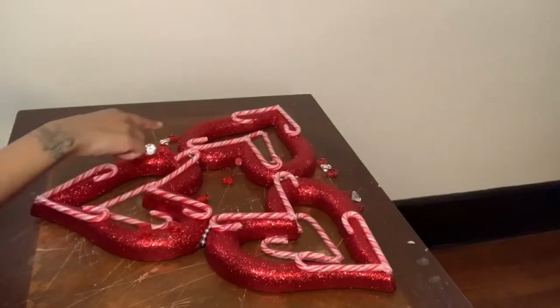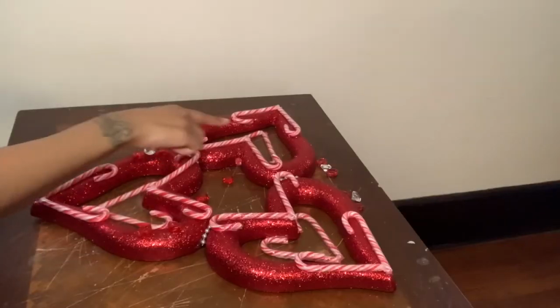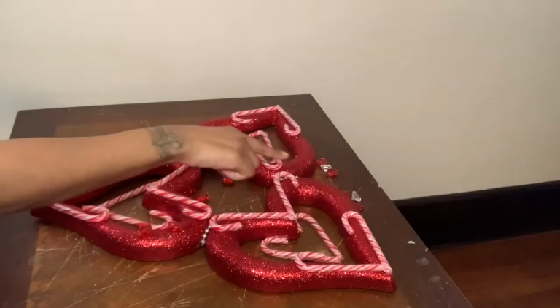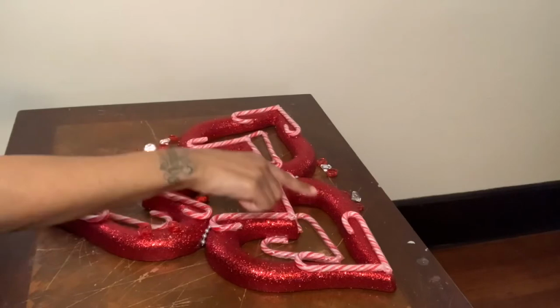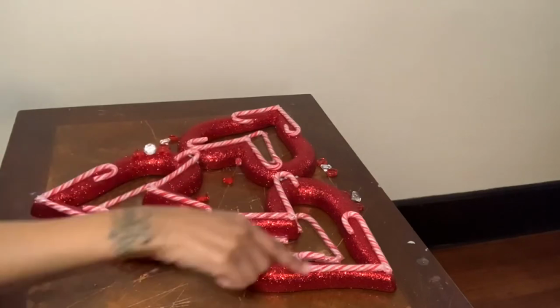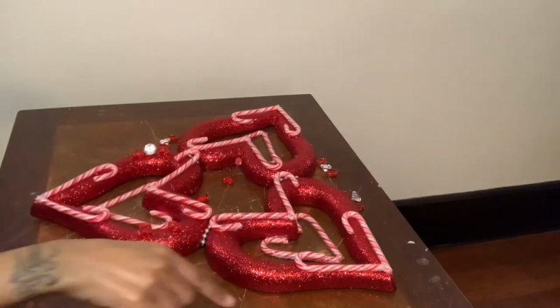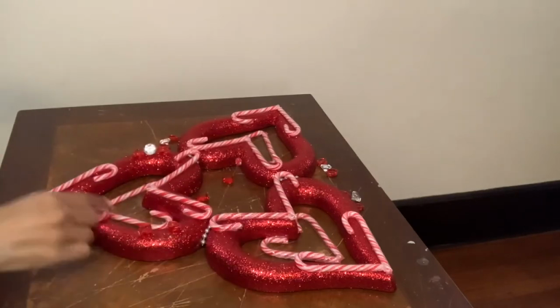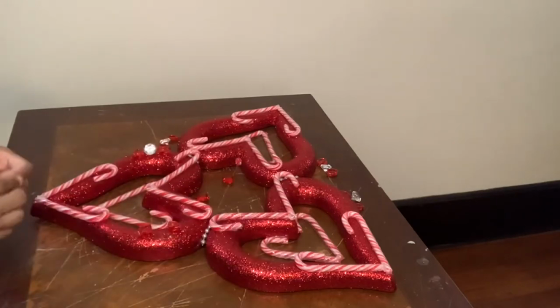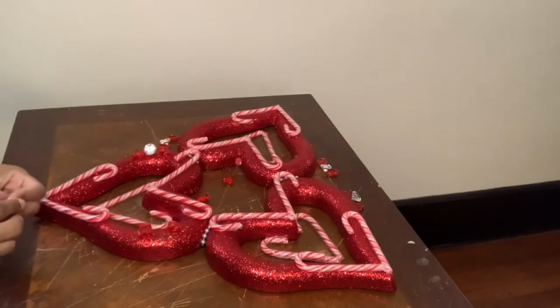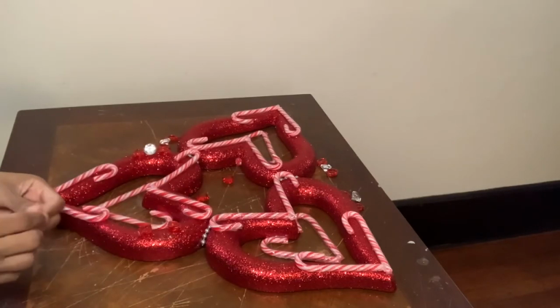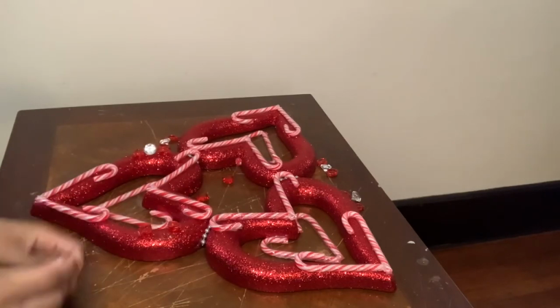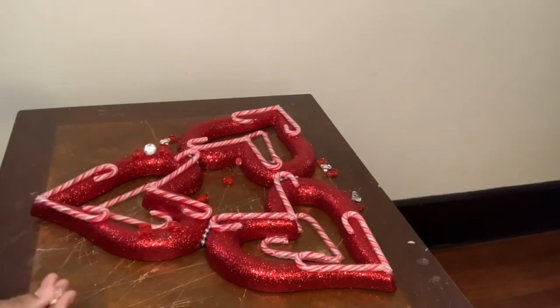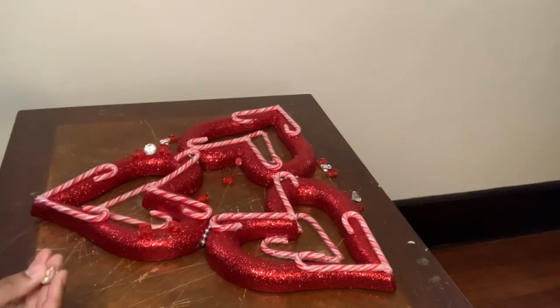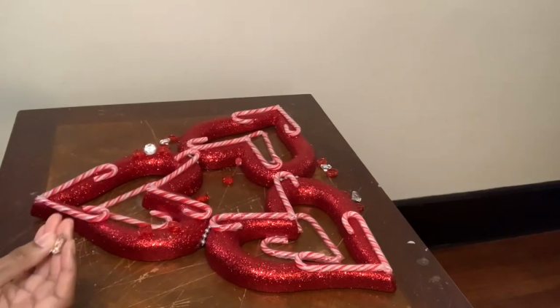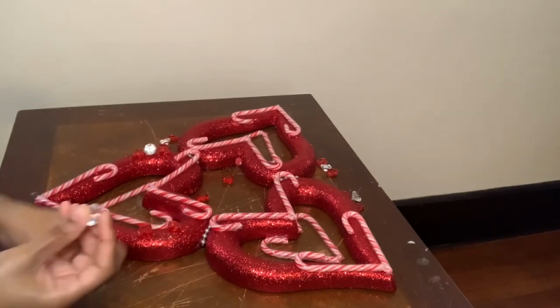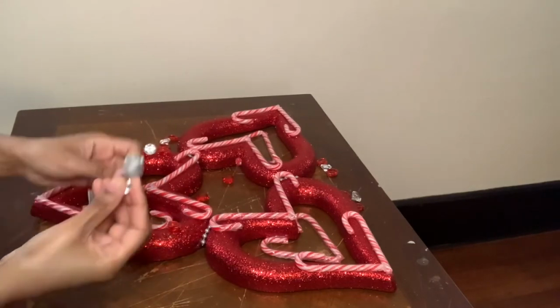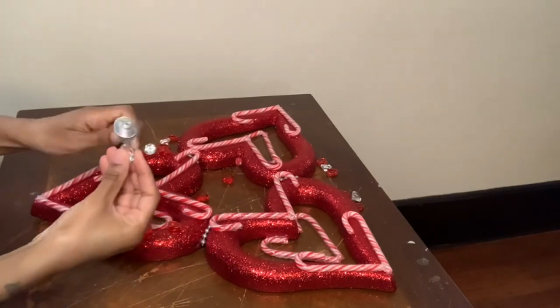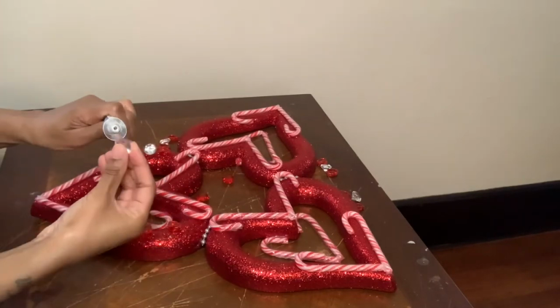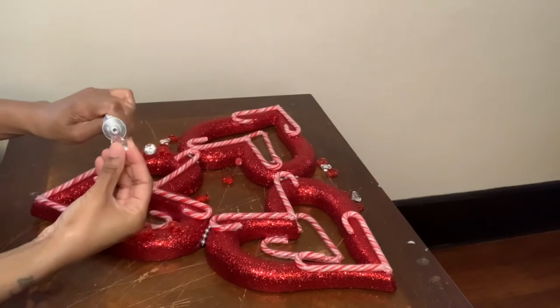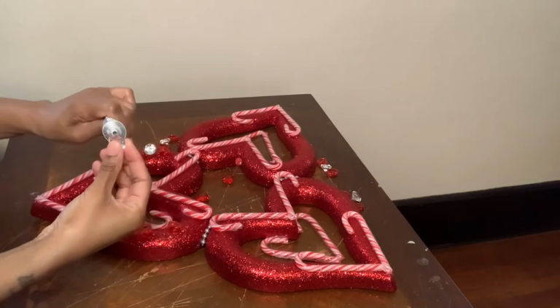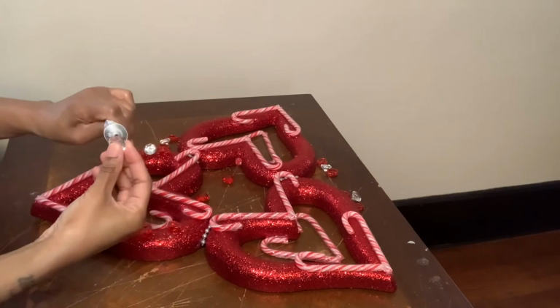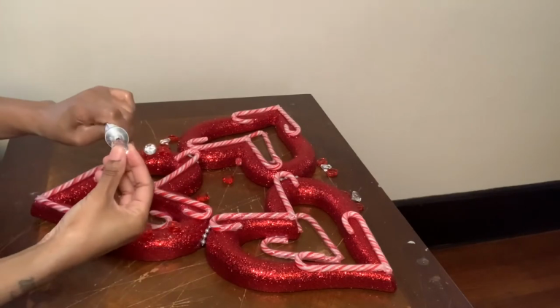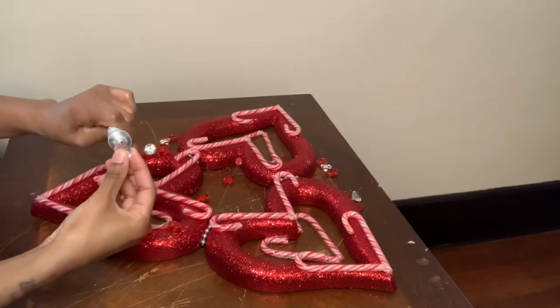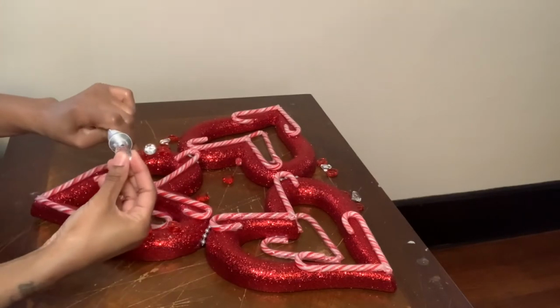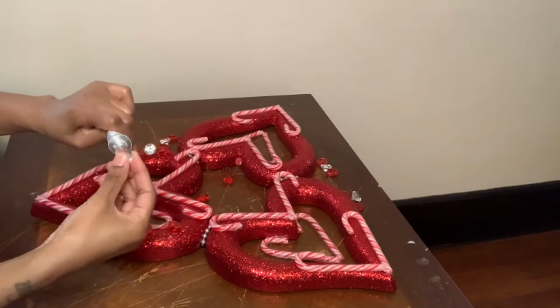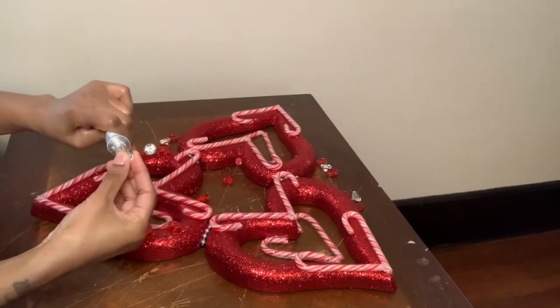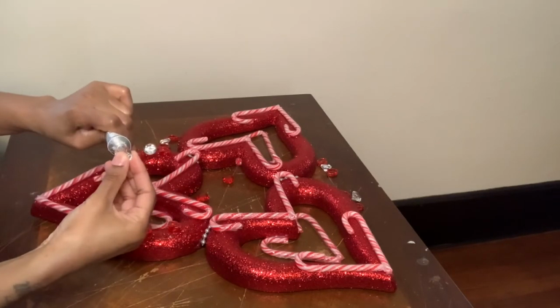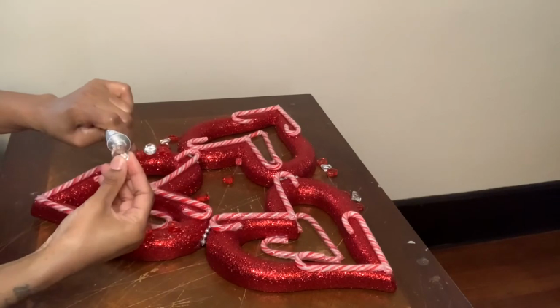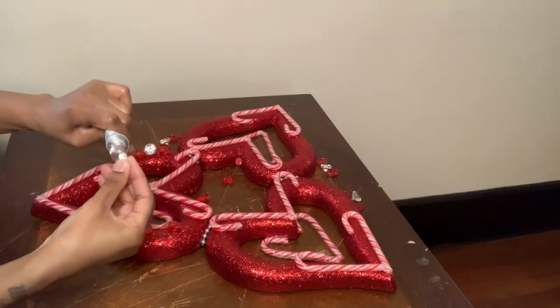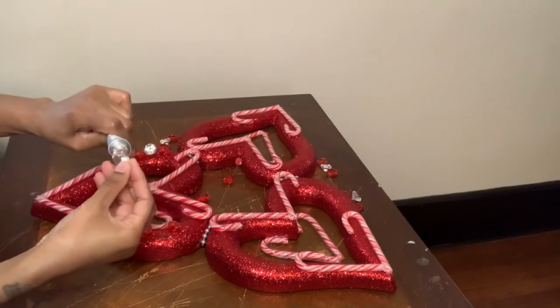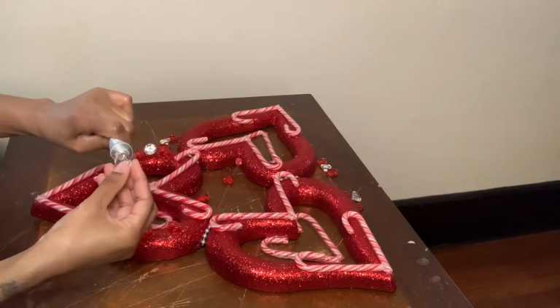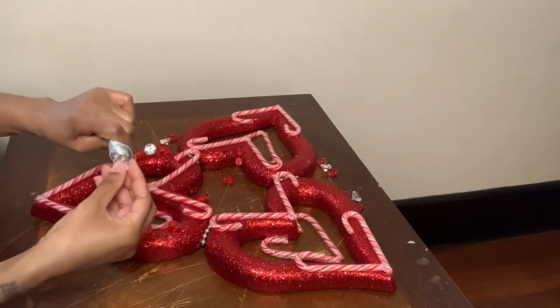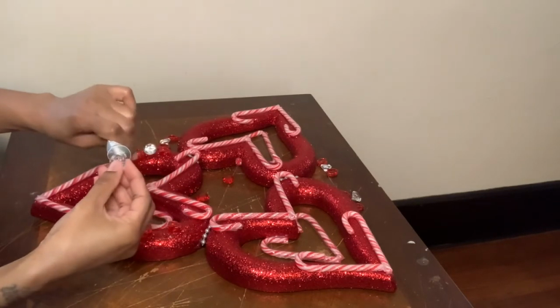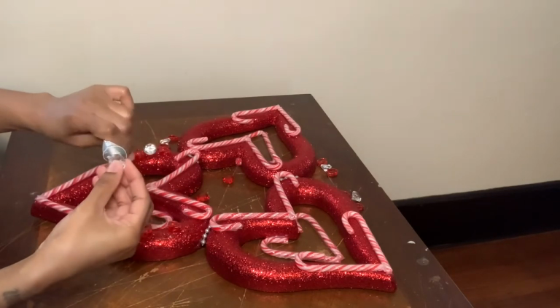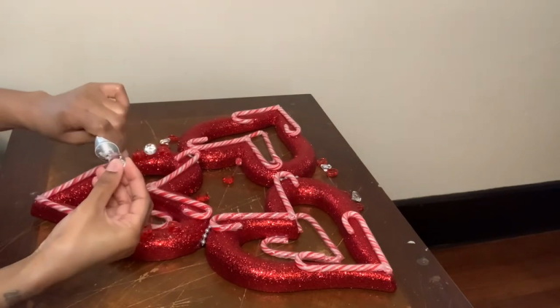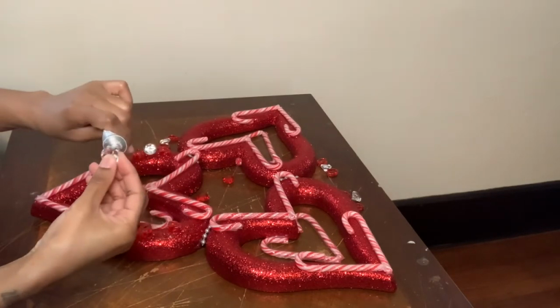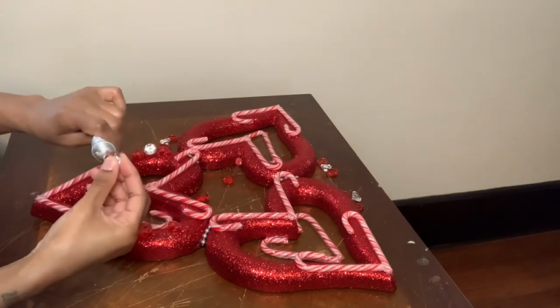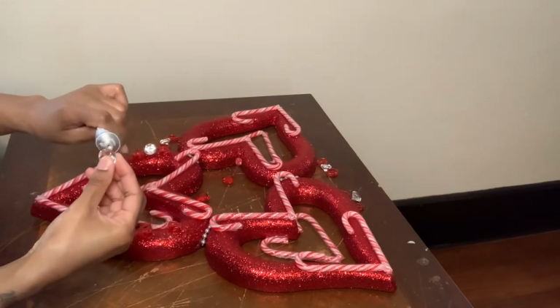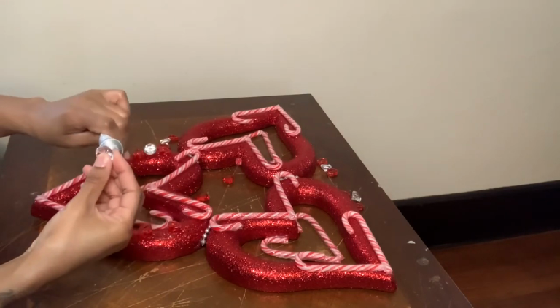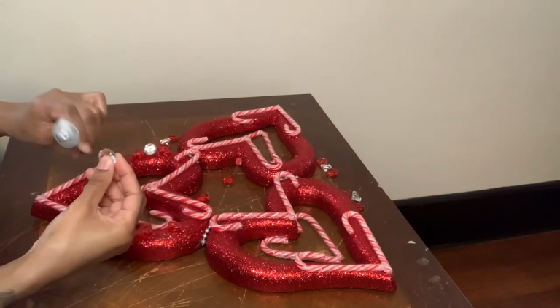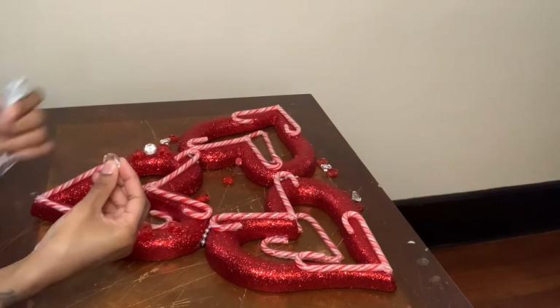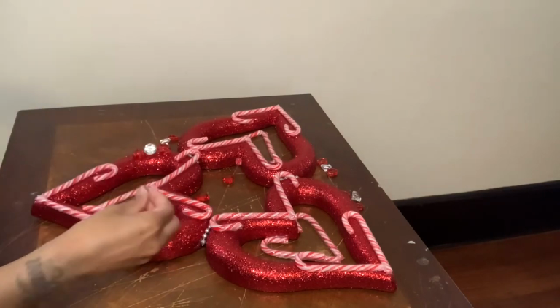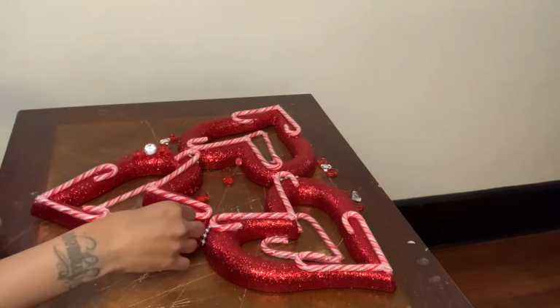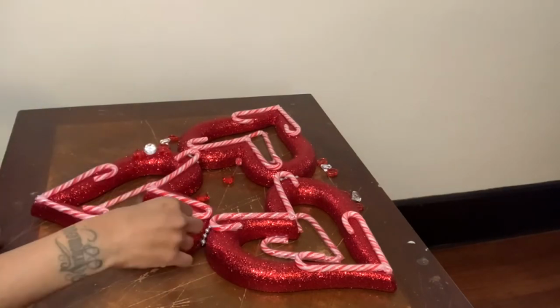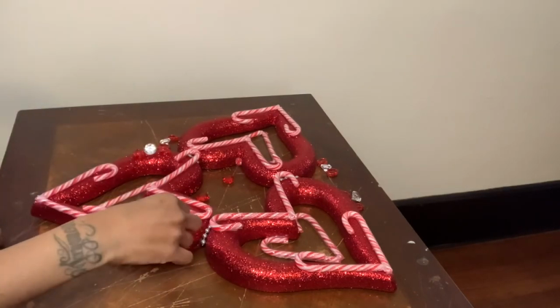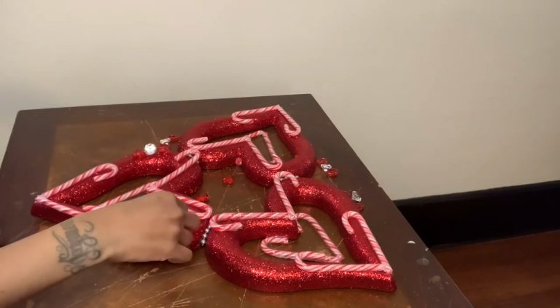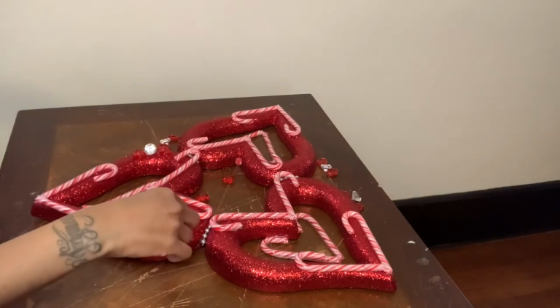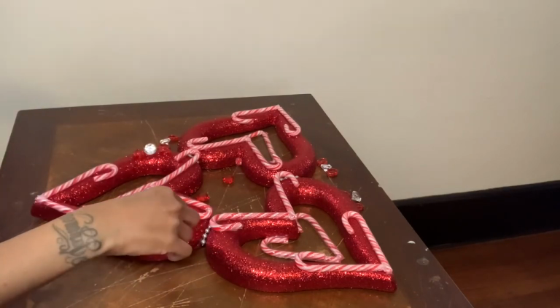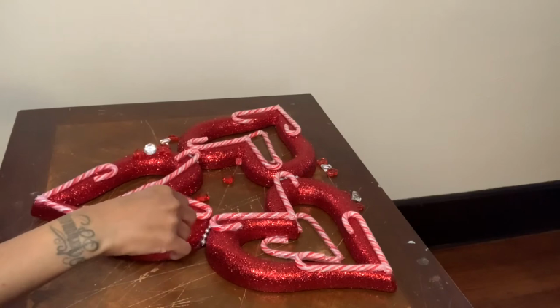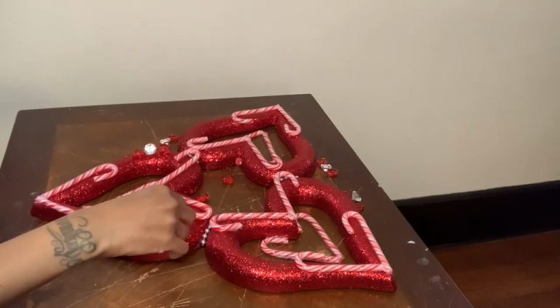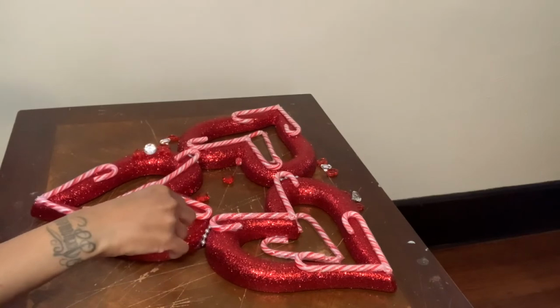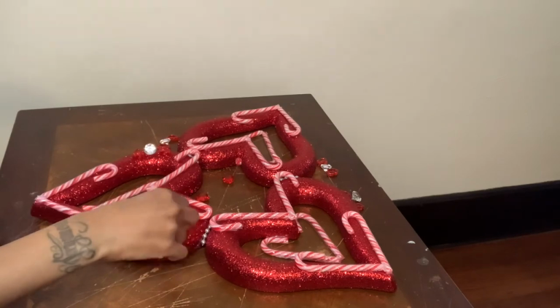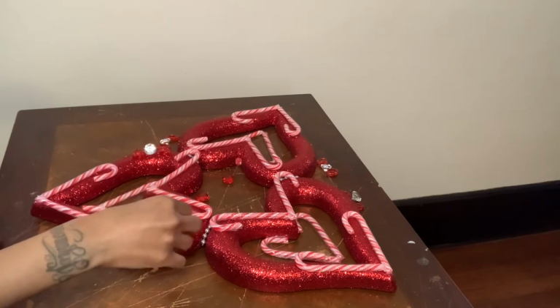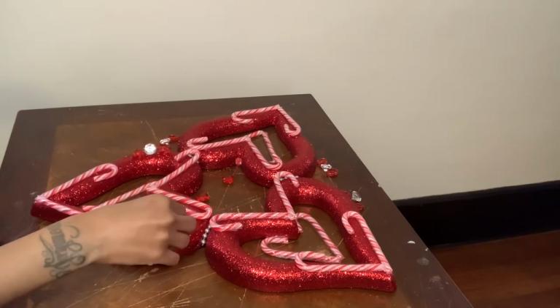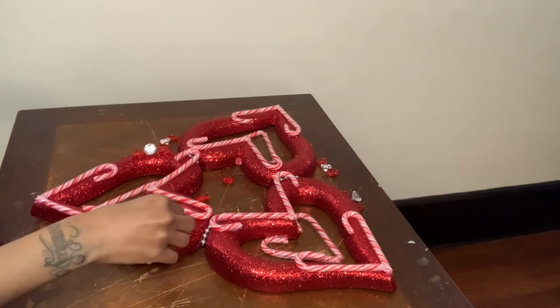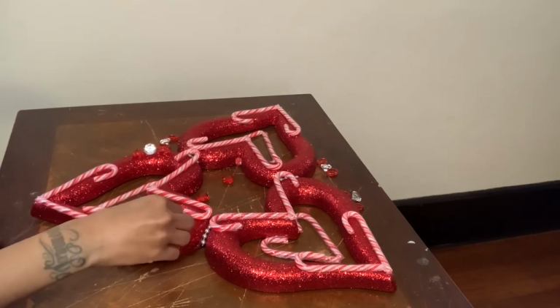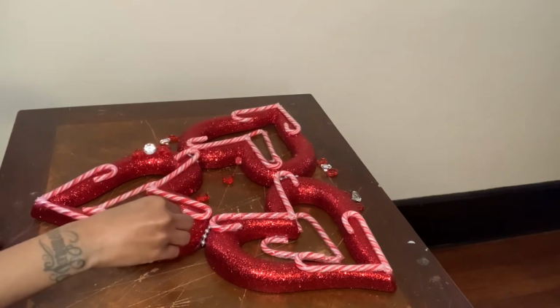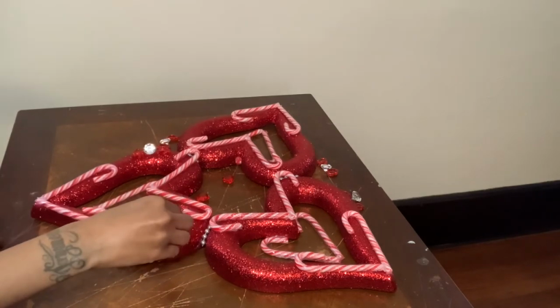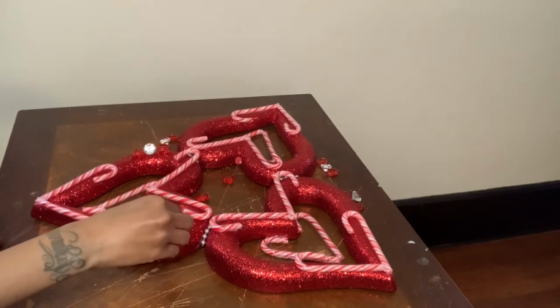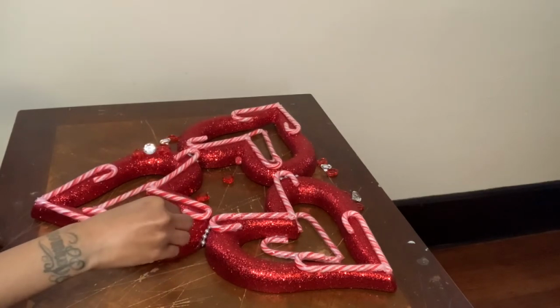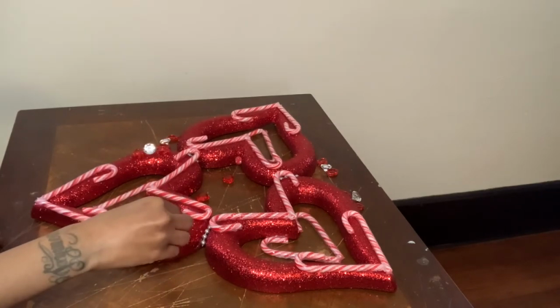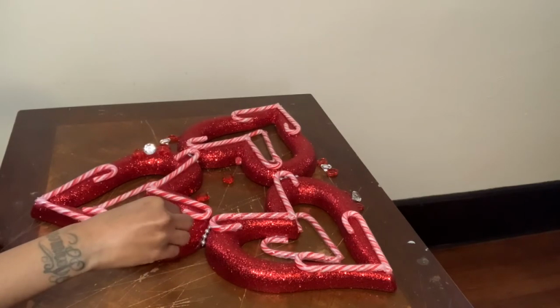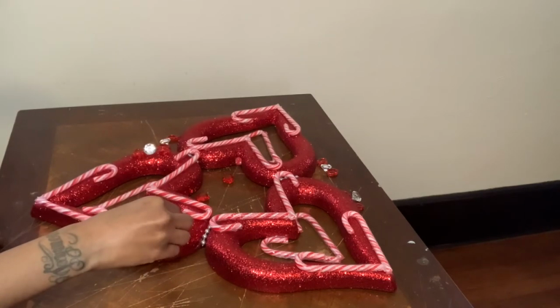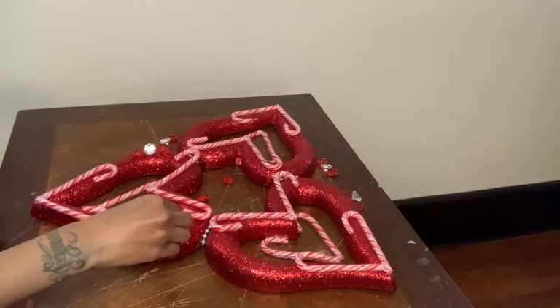I'm taking those same gems that I used for my first wreath and I'm going to decorate around this wreath.